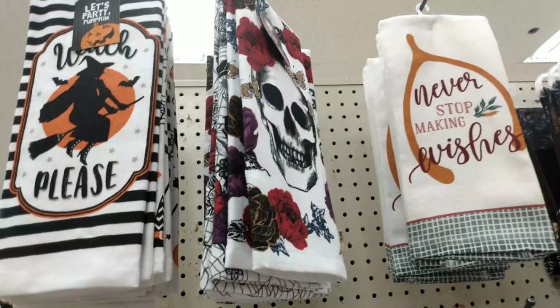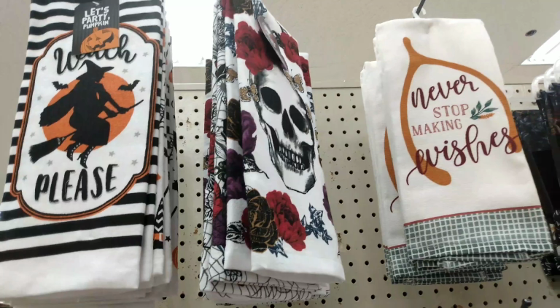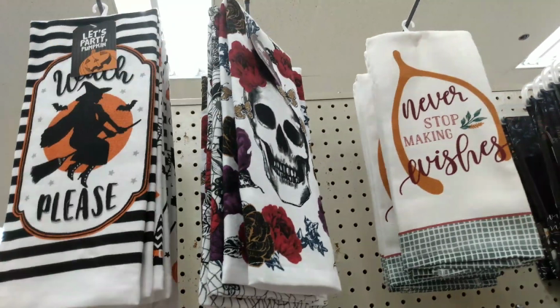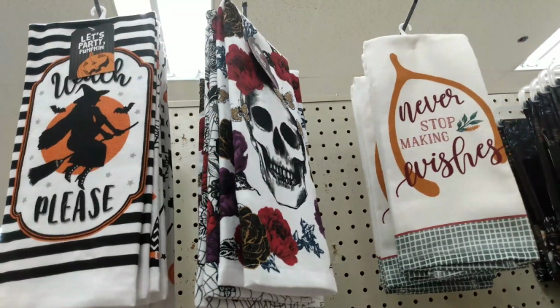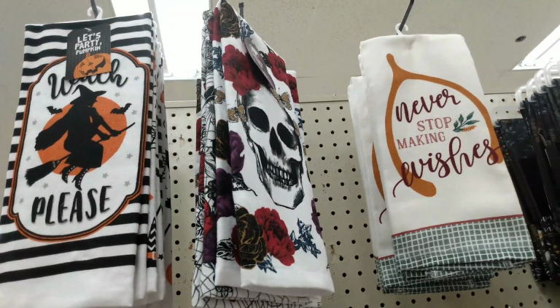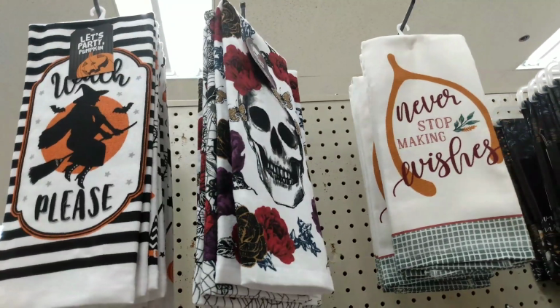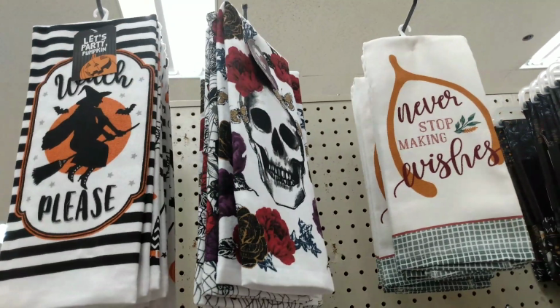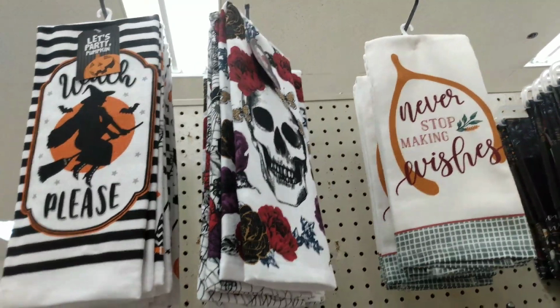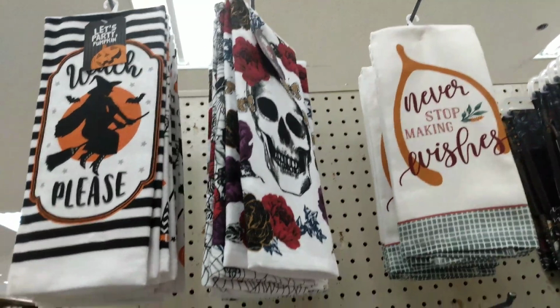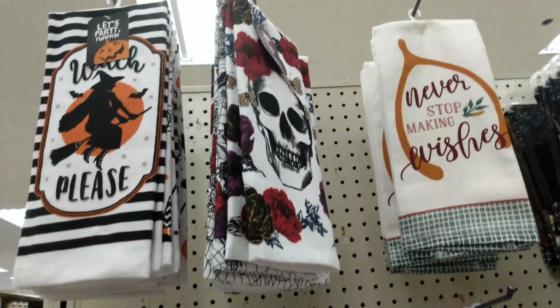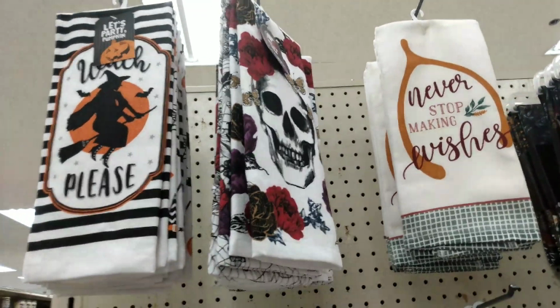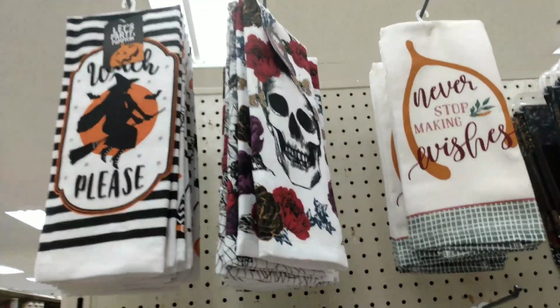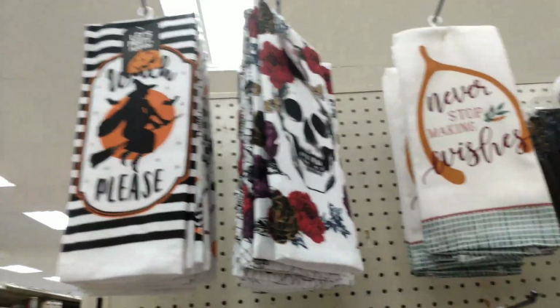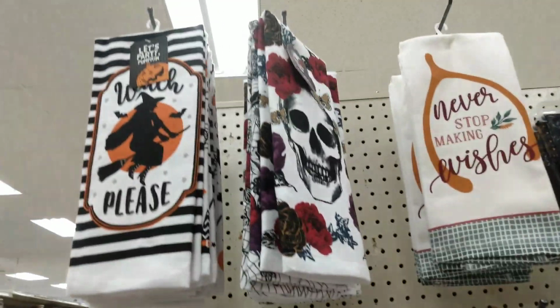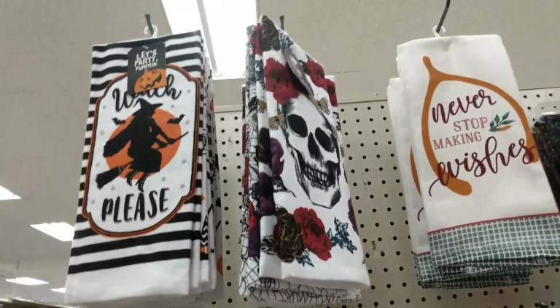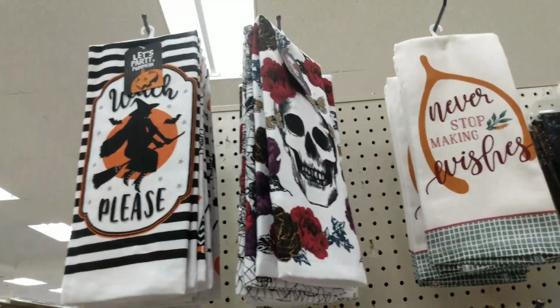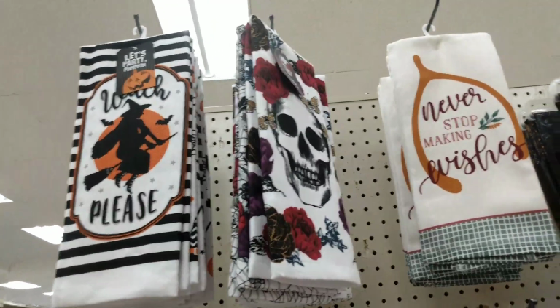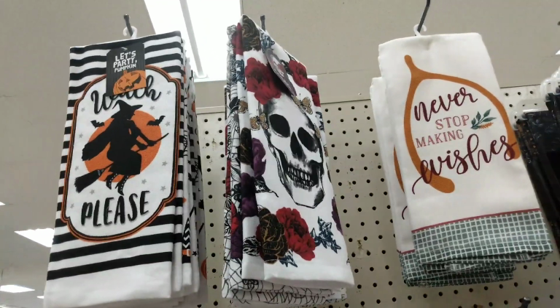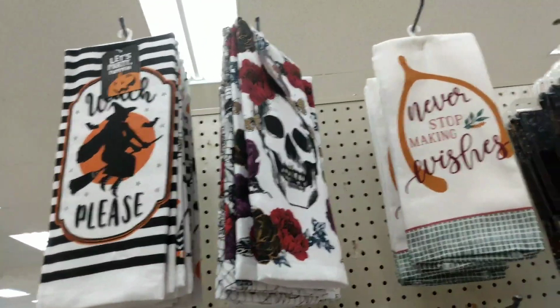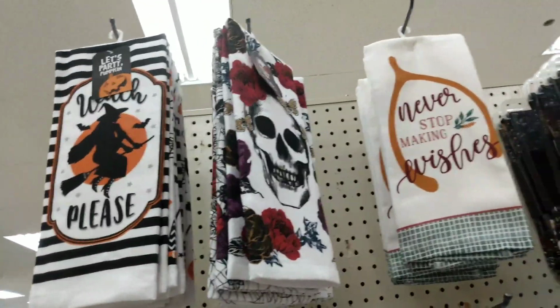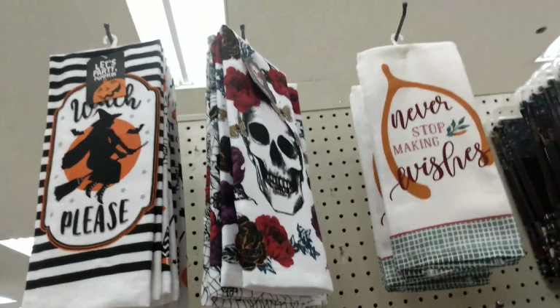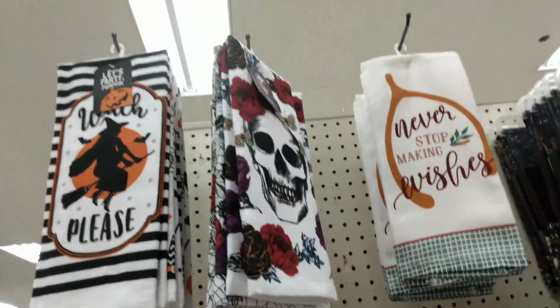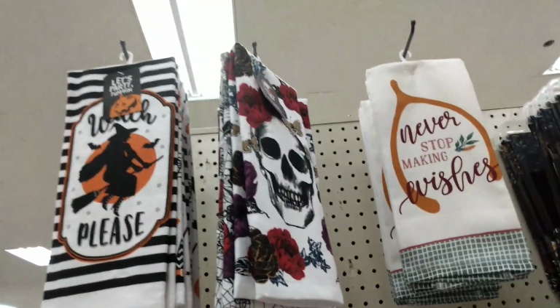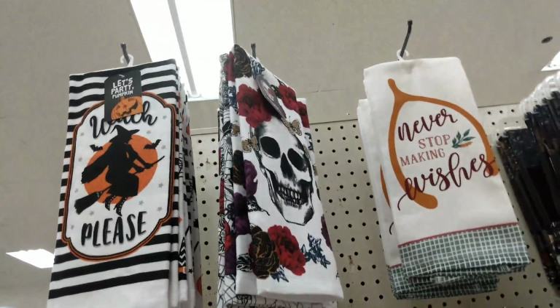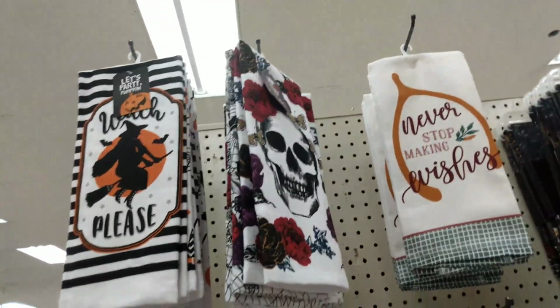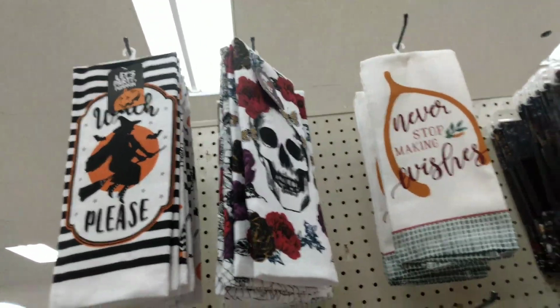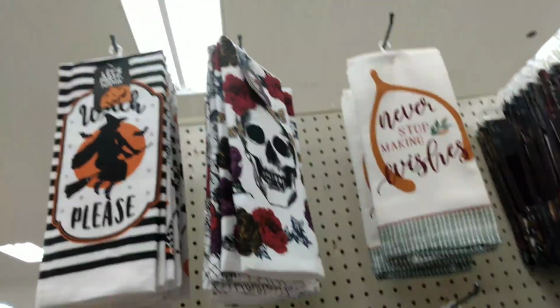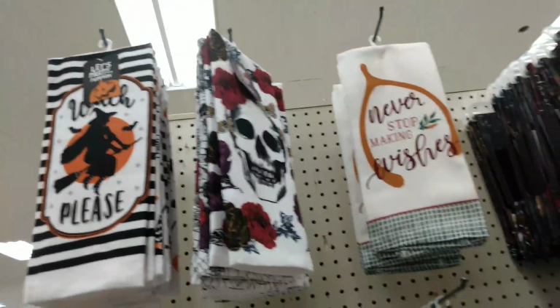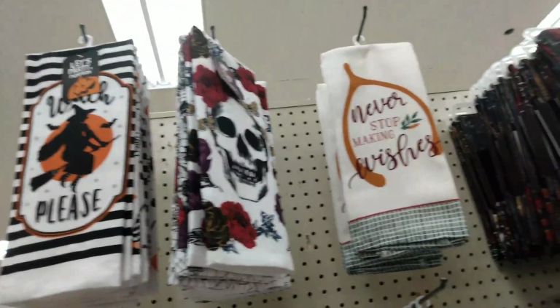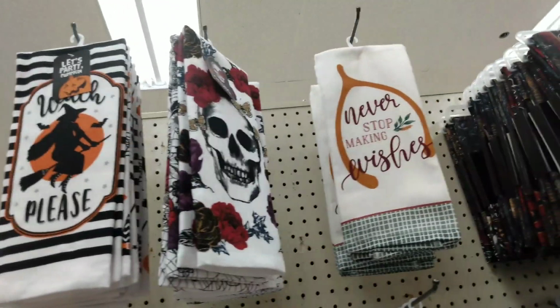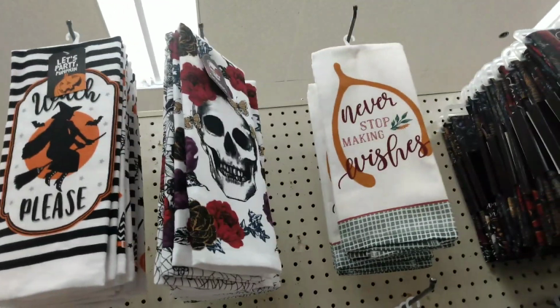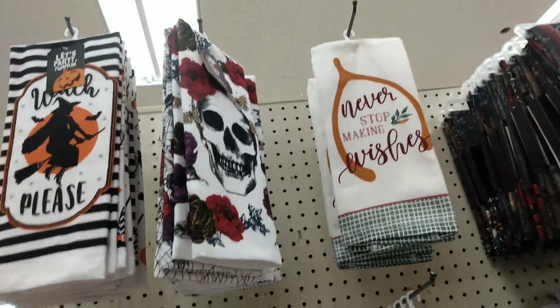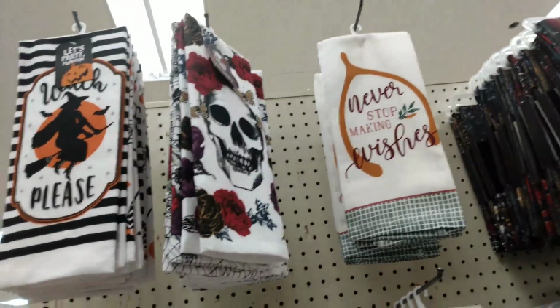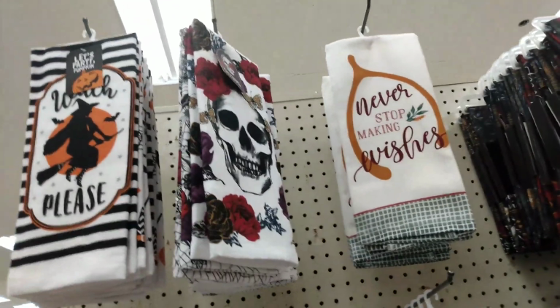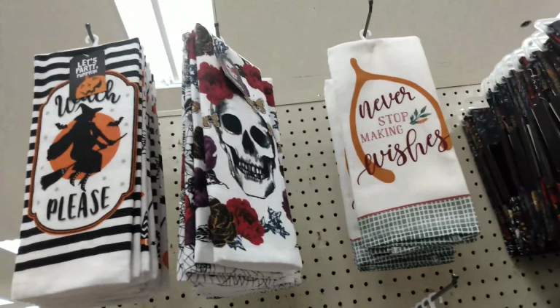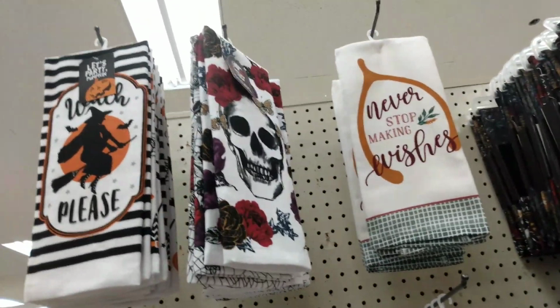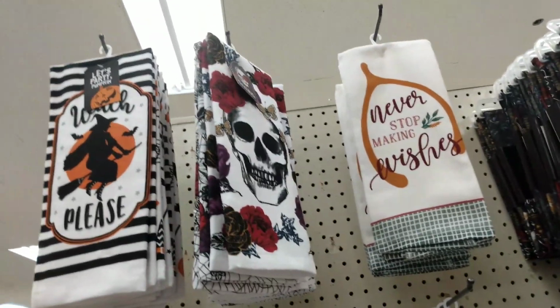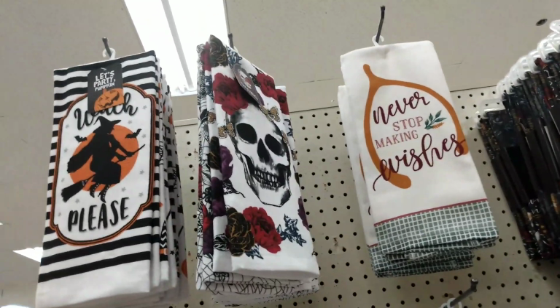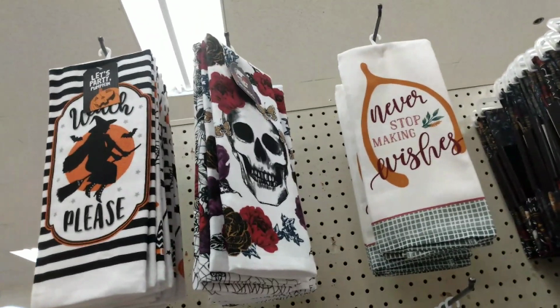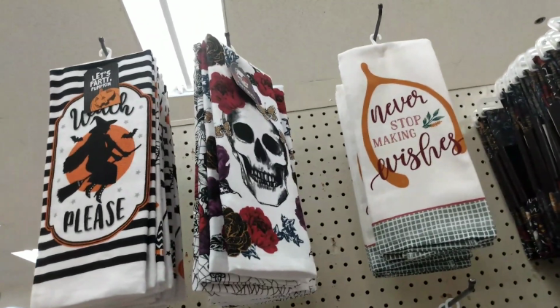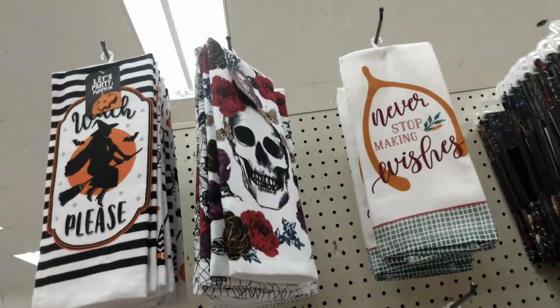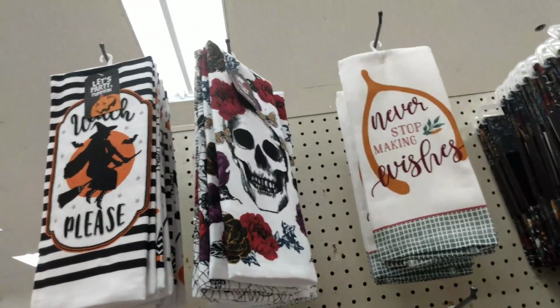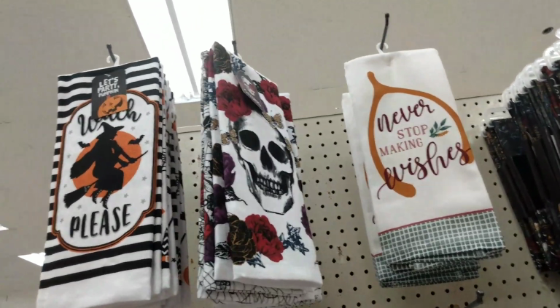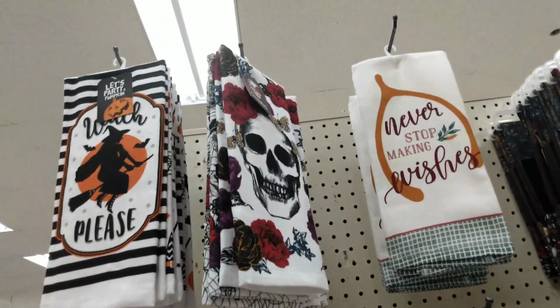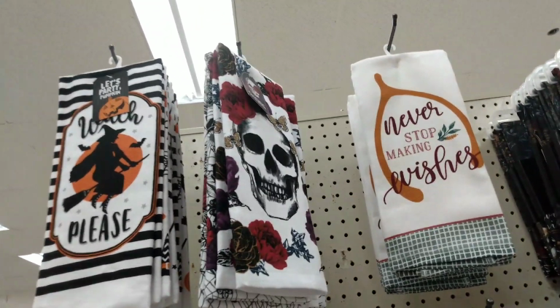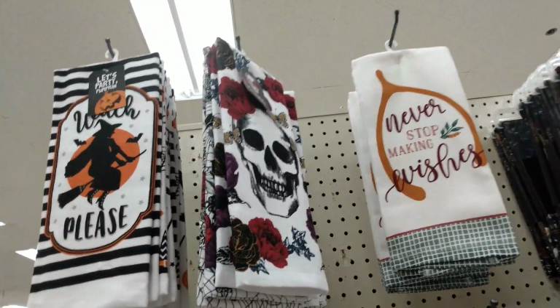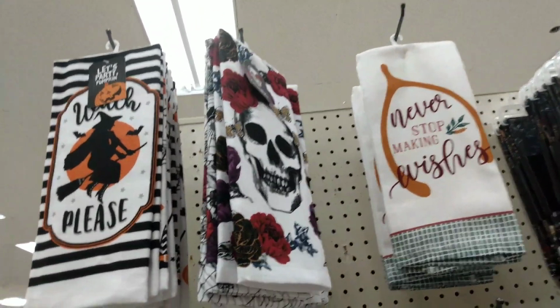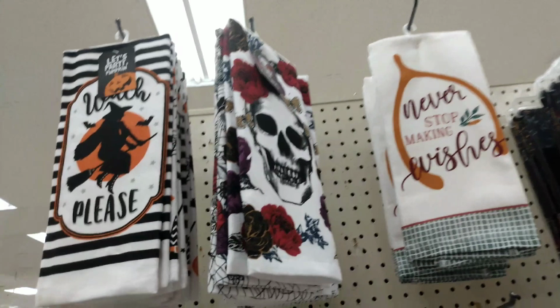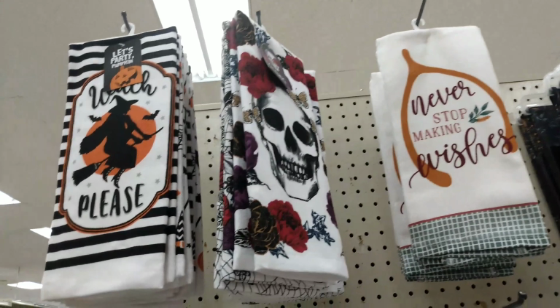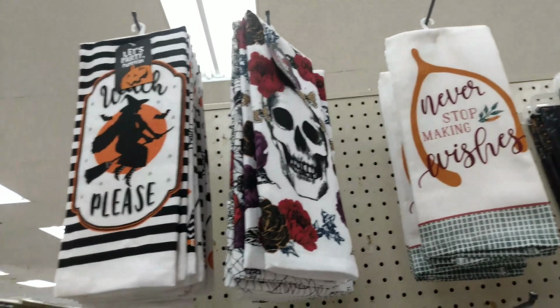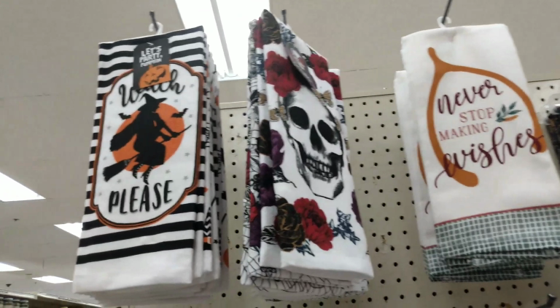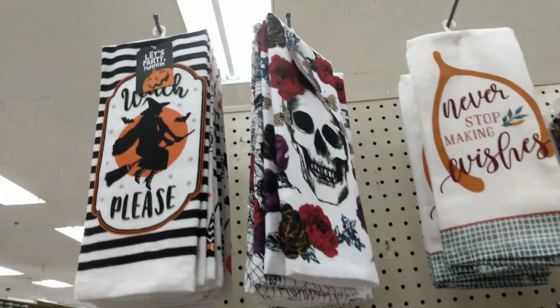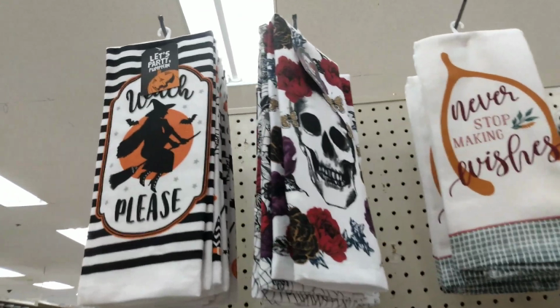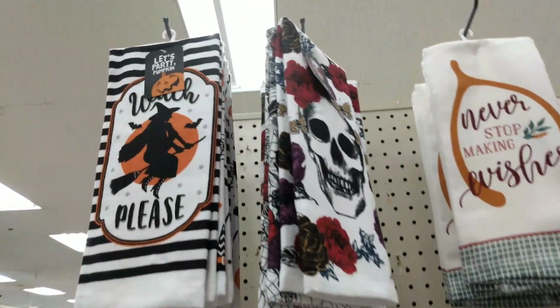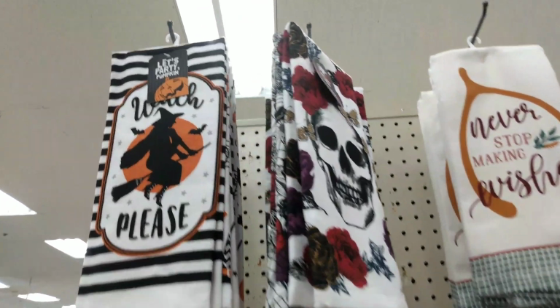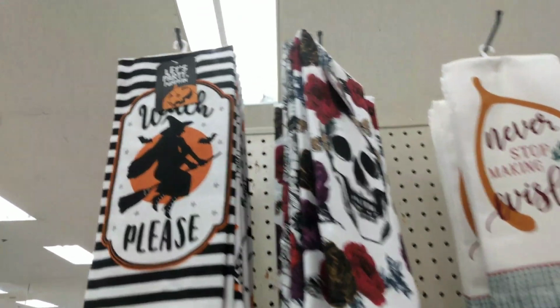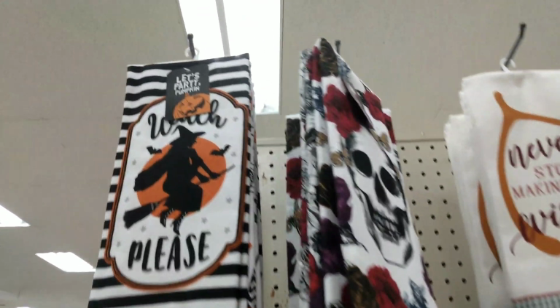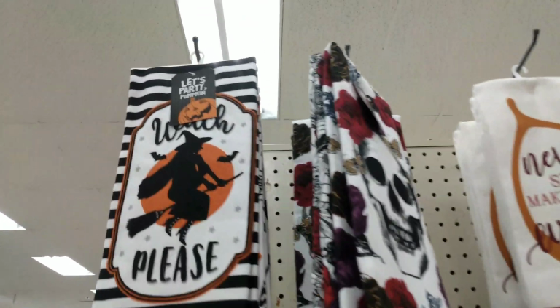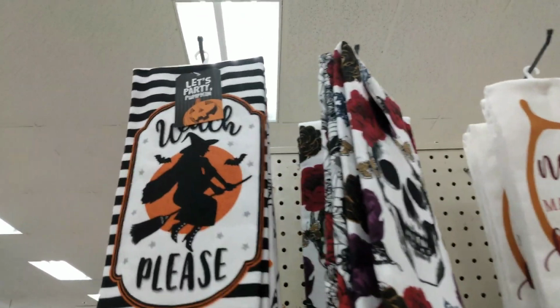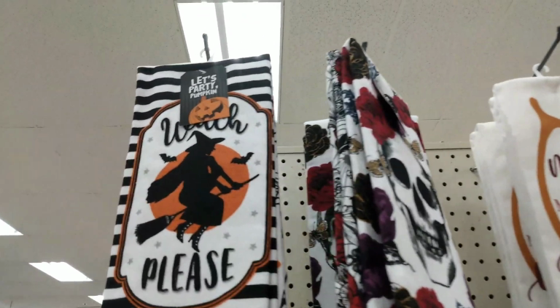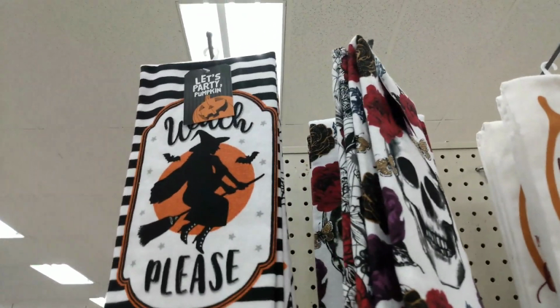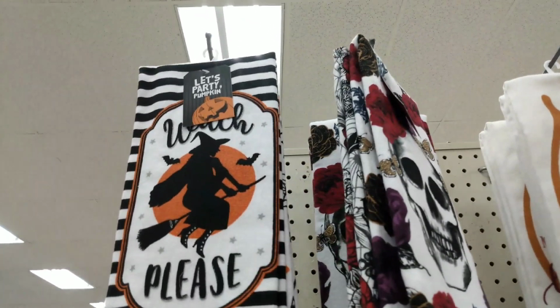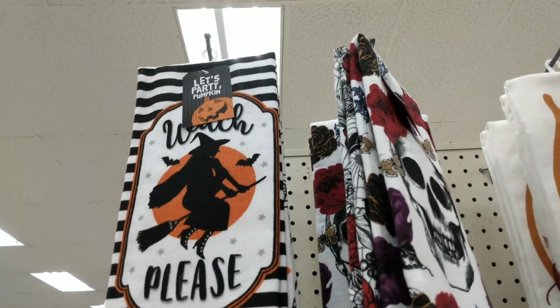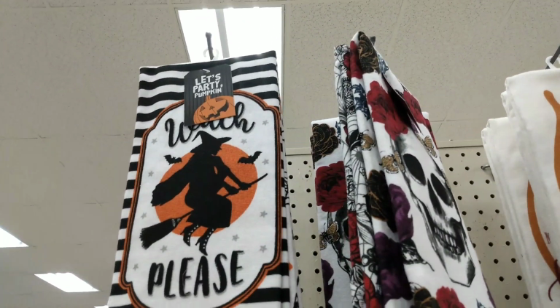Hey everybody, it's Miss Hollywood and we are at Big Lots right now and I just found the end cap of some Halloween 2020. So let's see the prices.